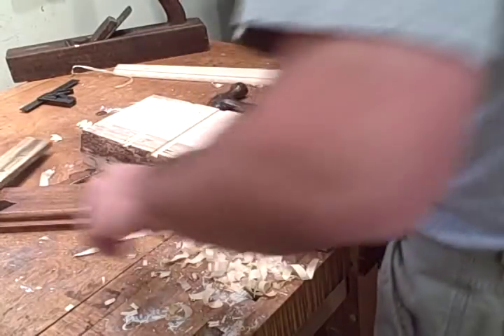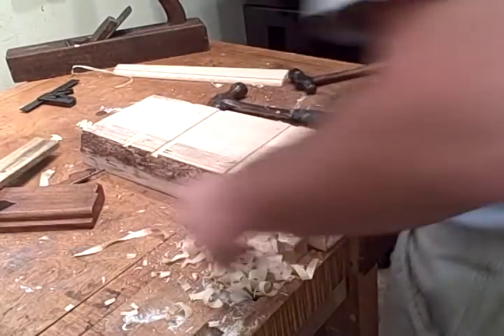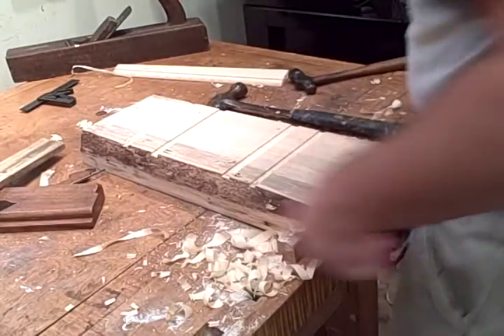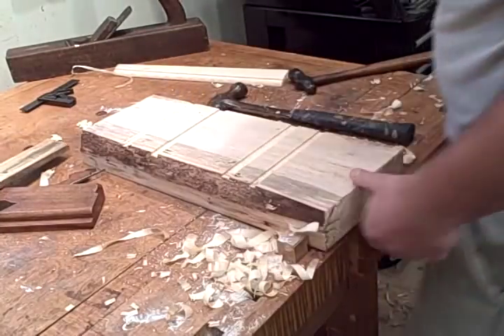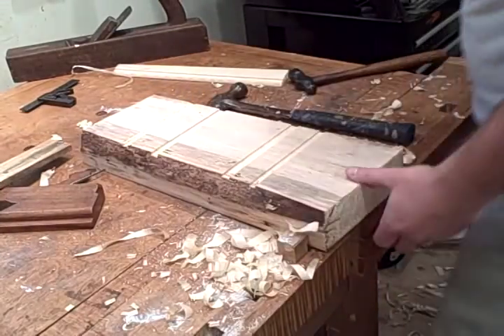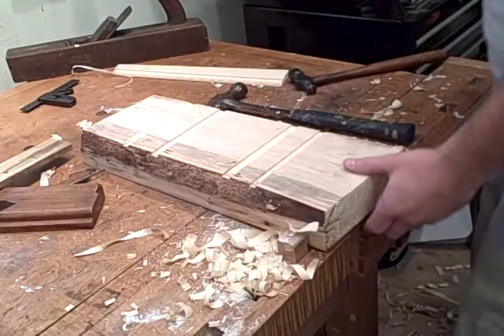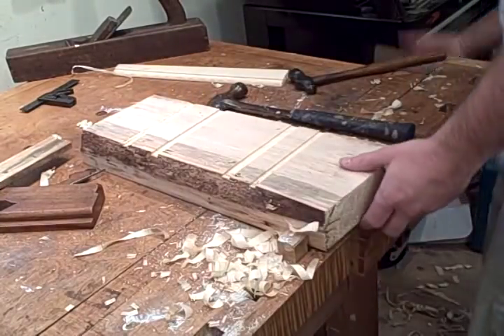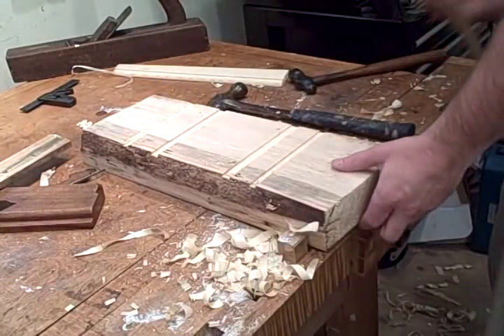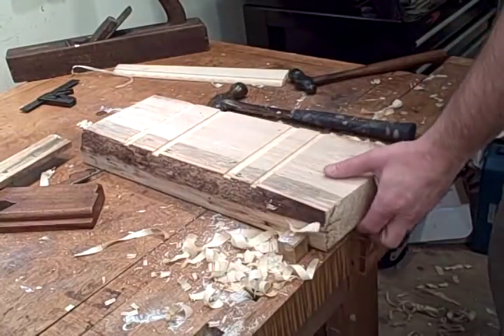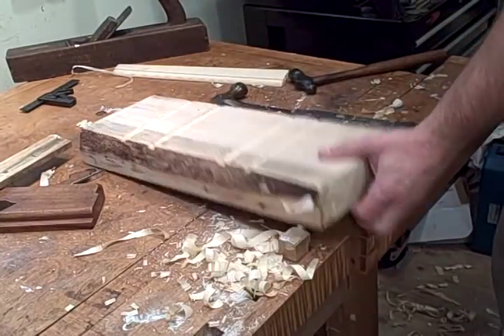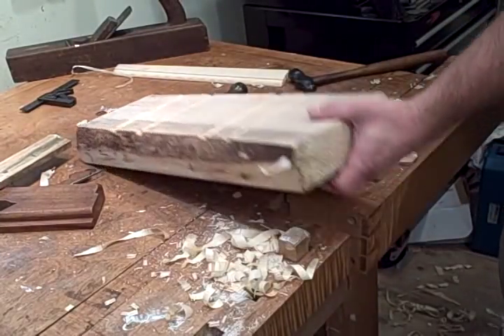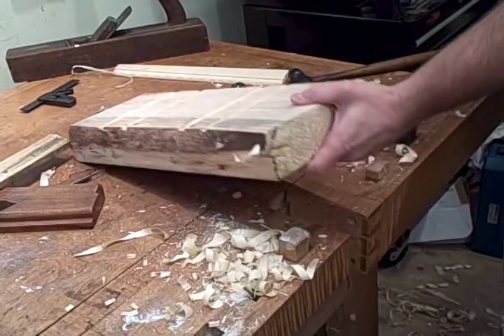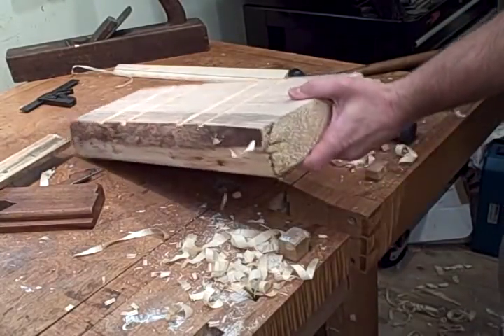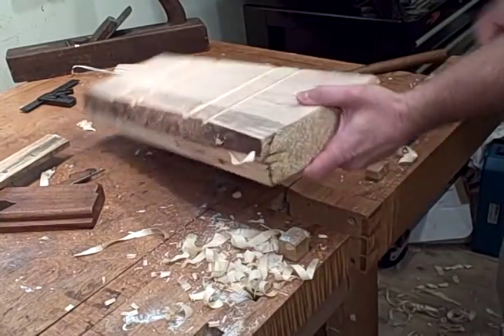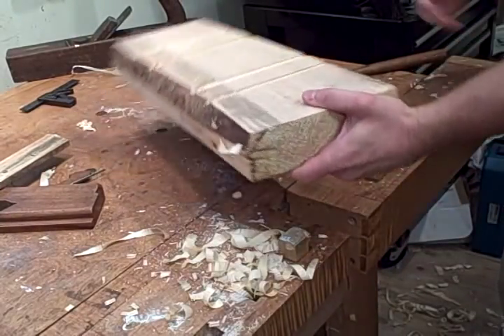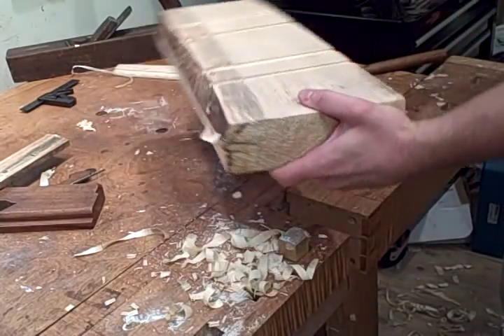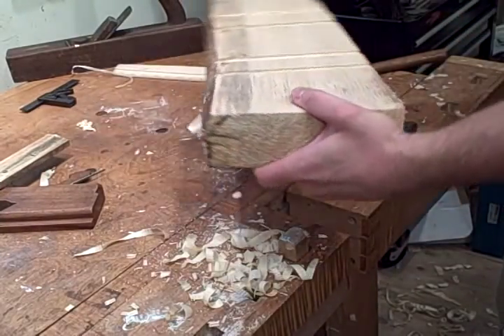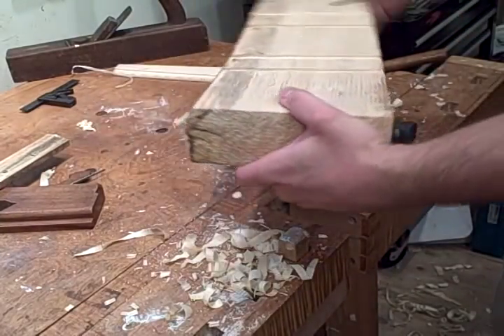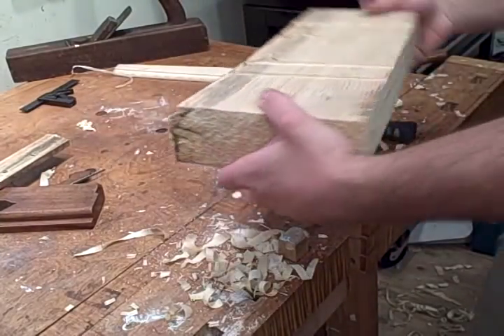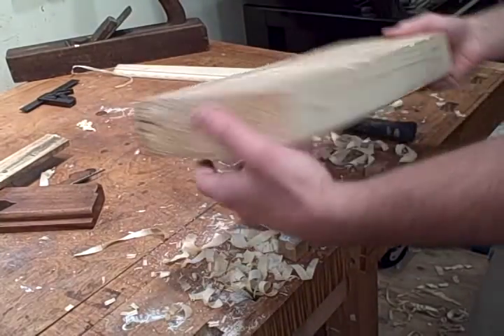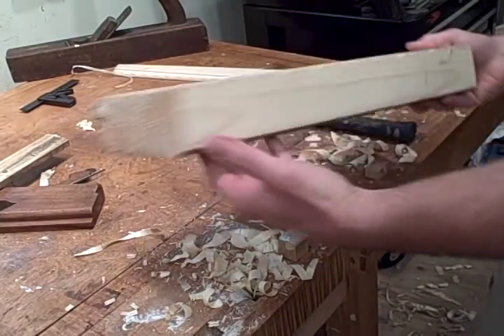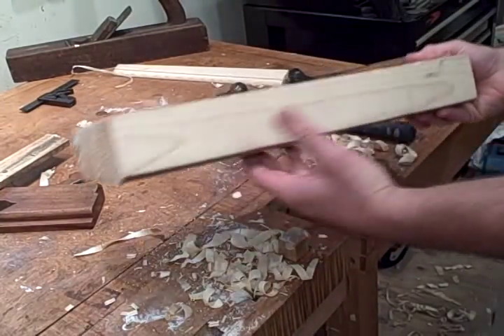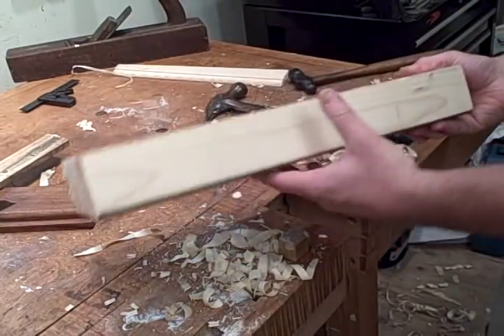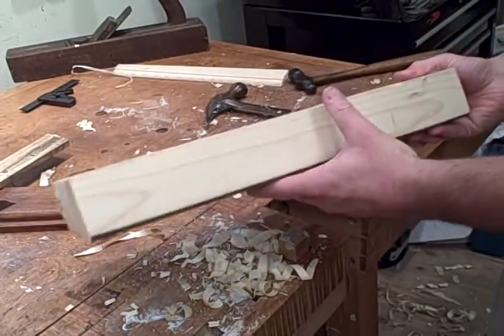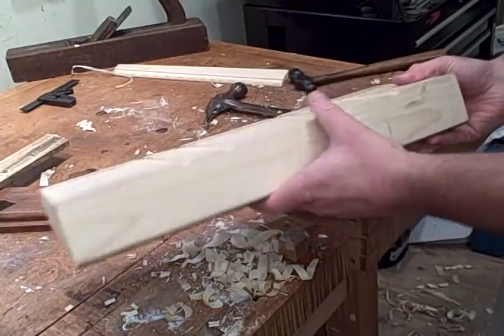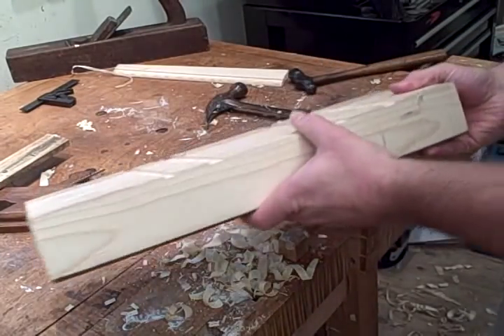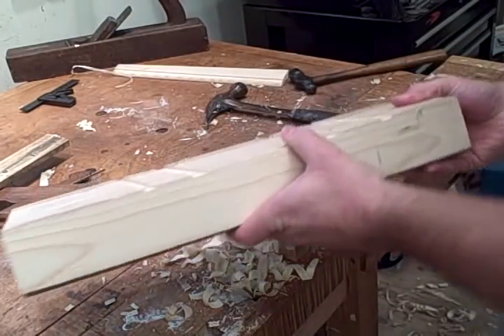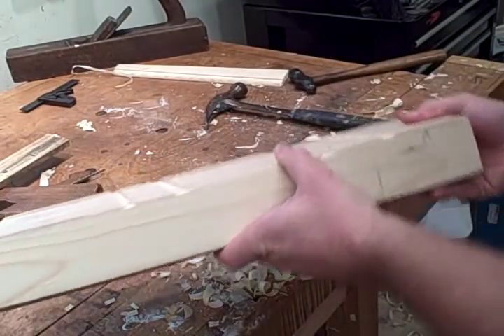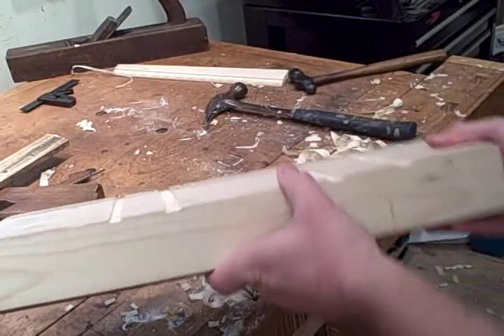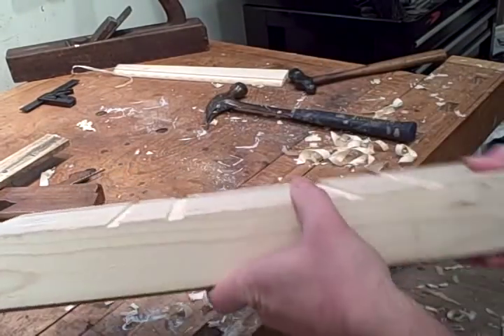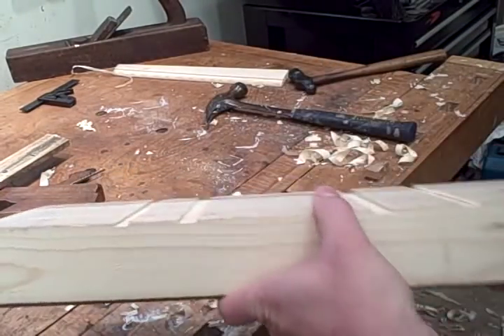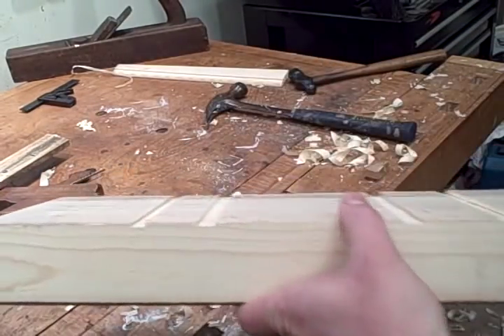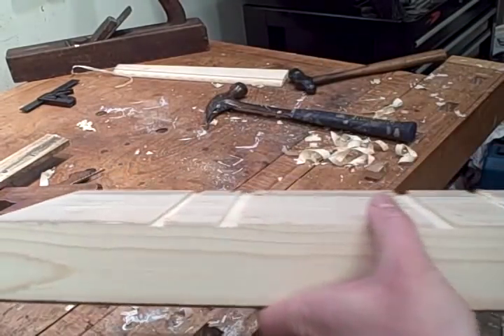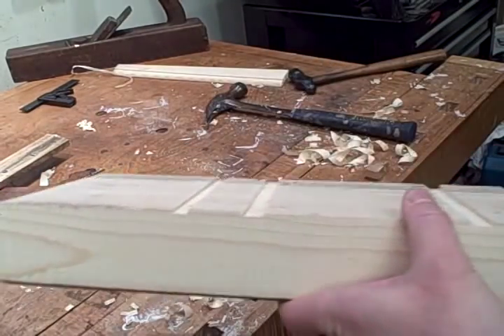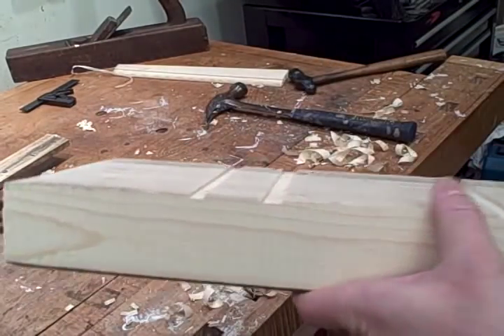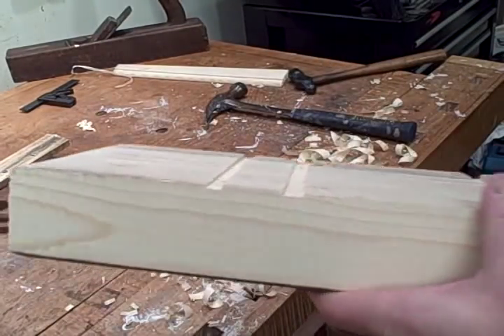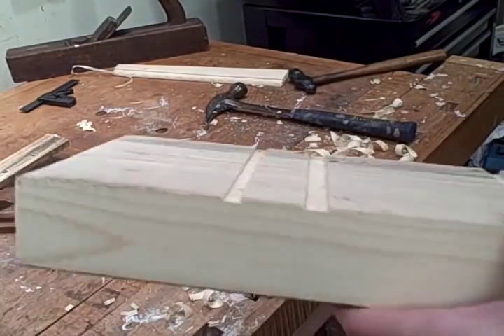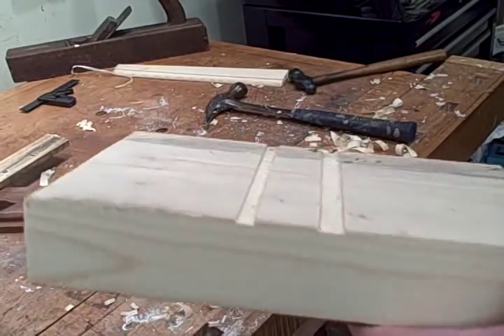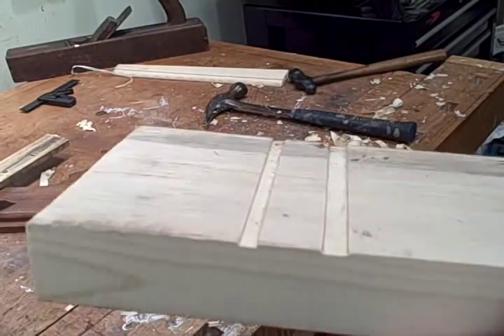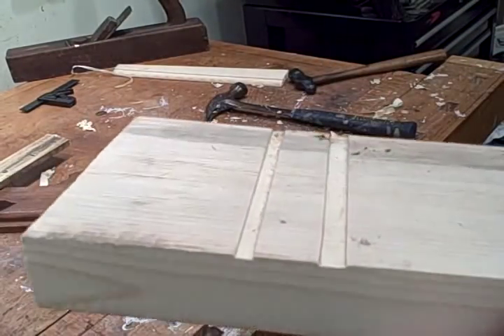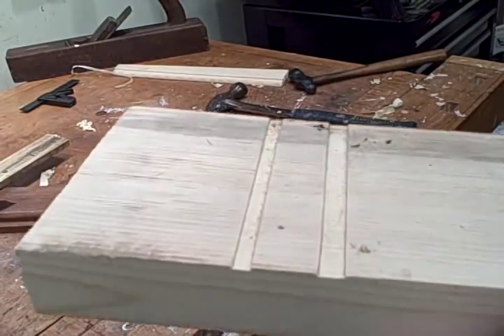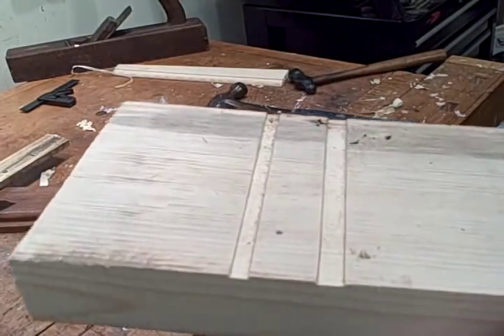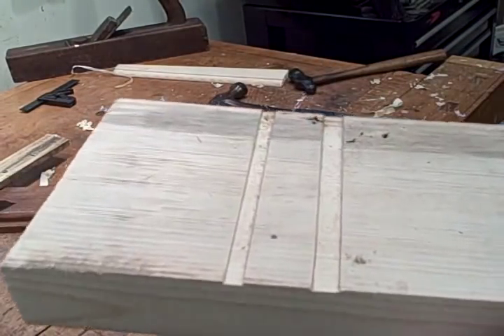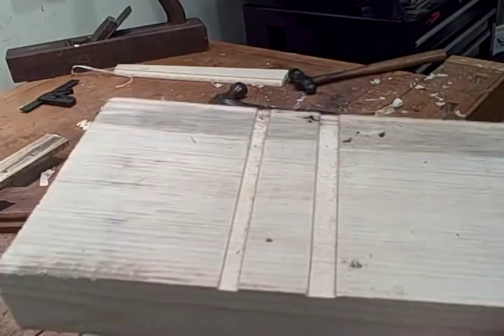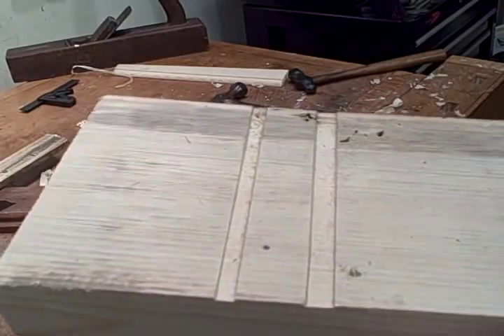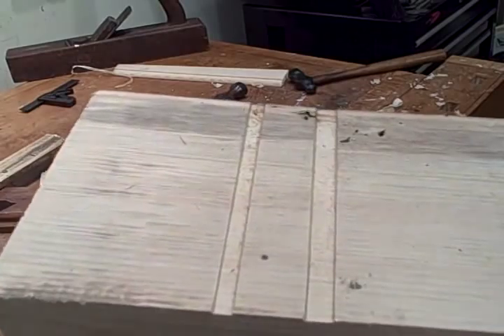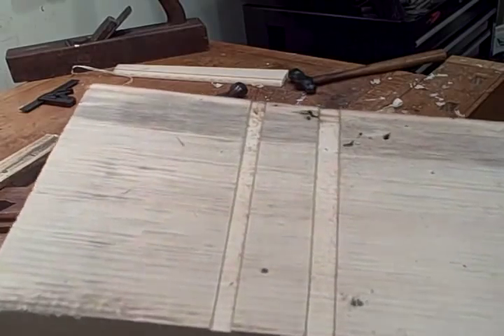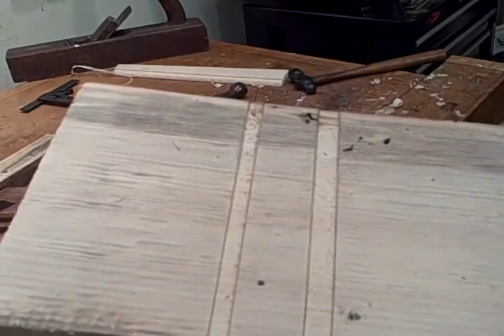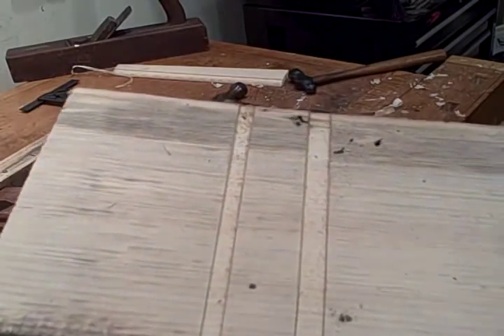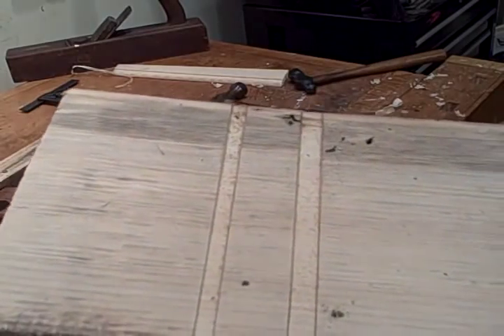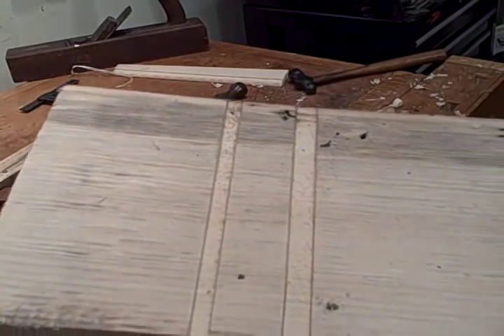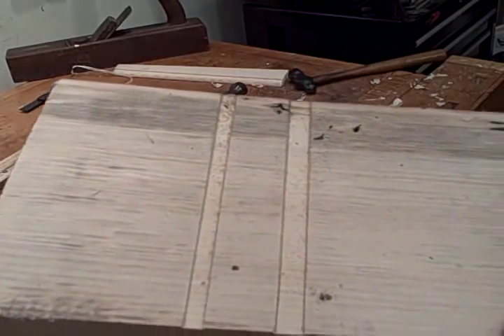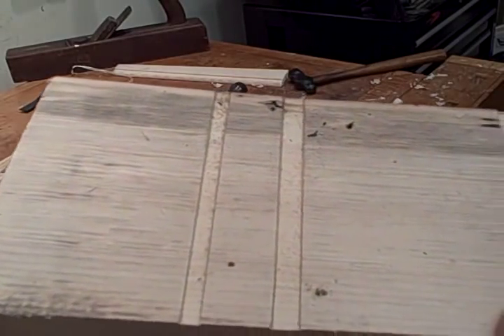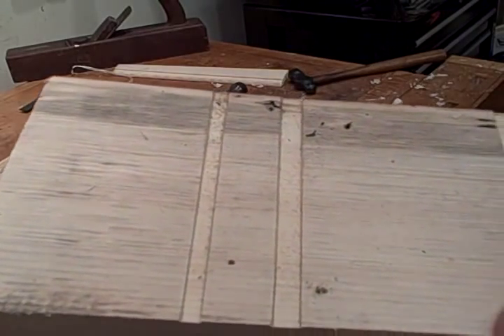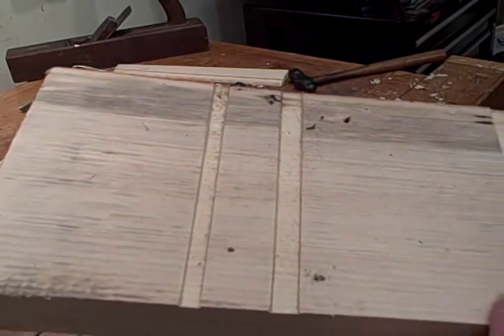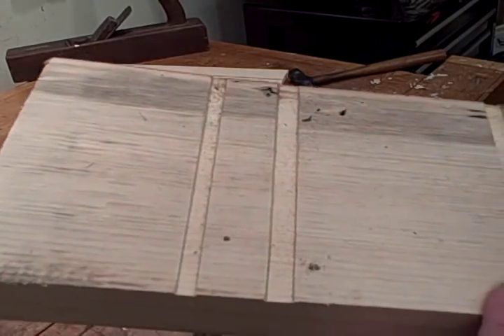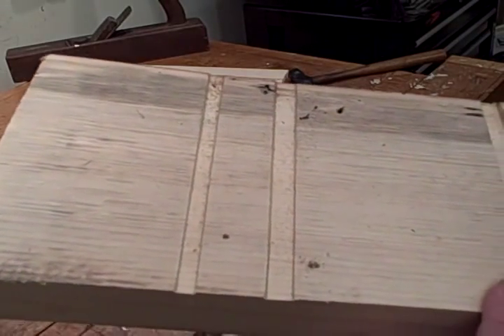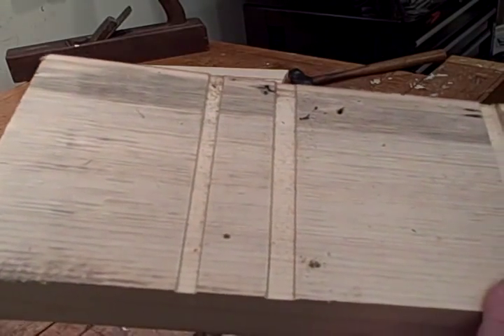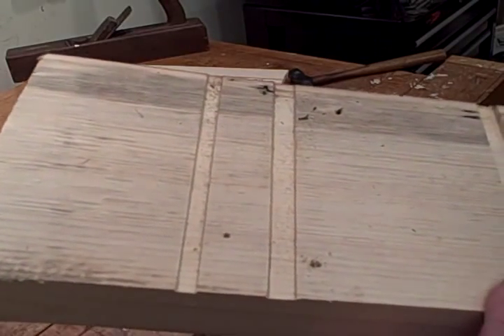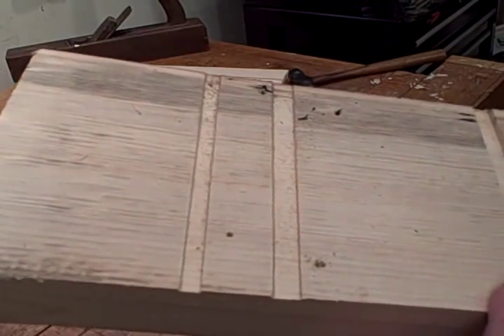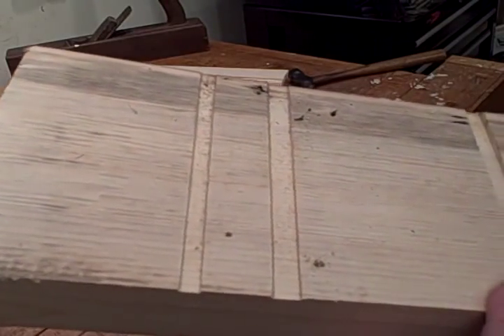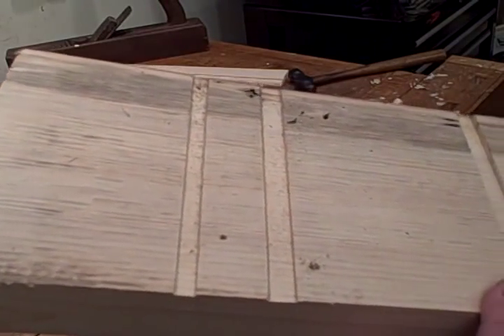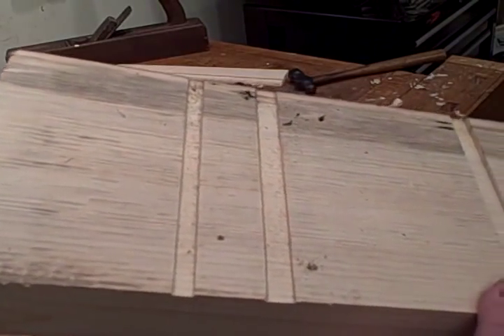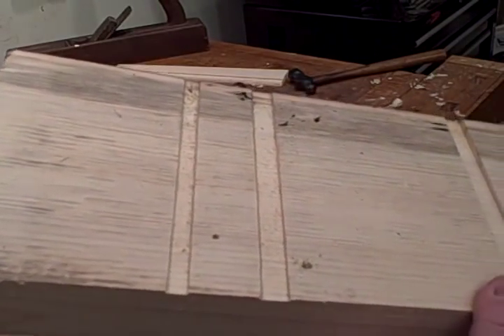They cut a very clean dado when set up and tuned properly like these are. You can see there's no tearout and the bottom of the dado is very smooth. So there it is — thanks for watching.